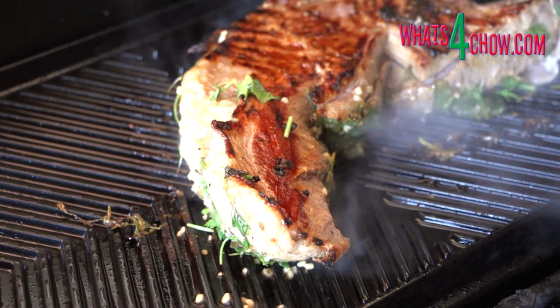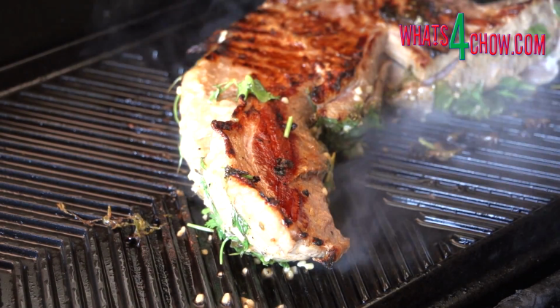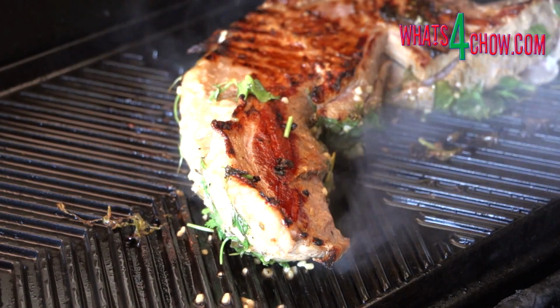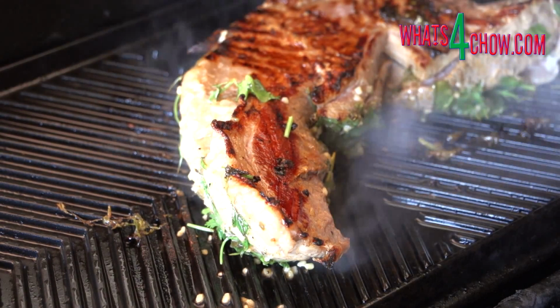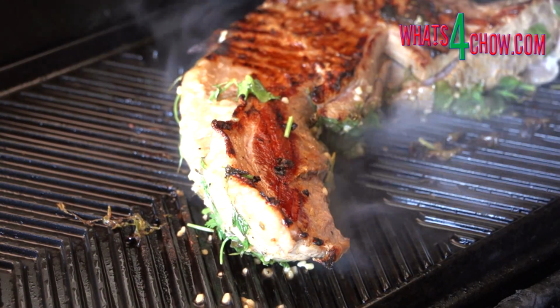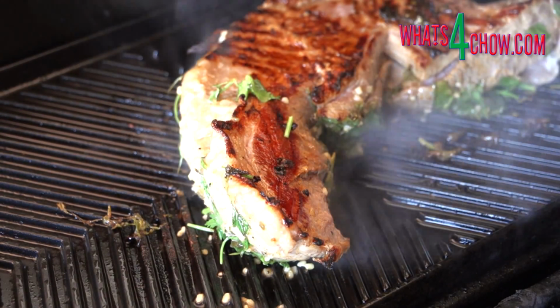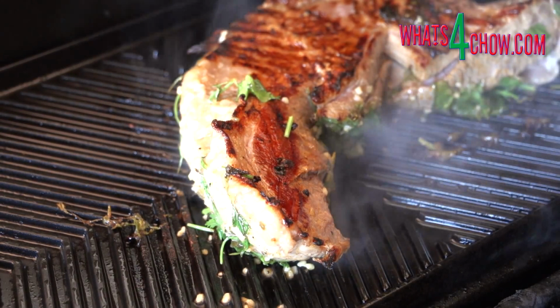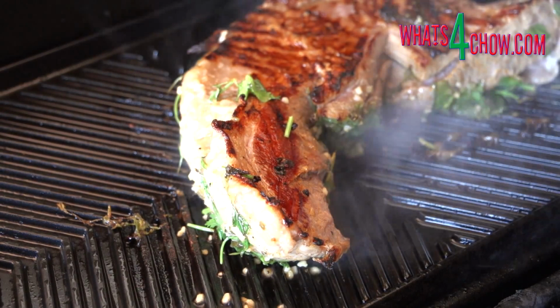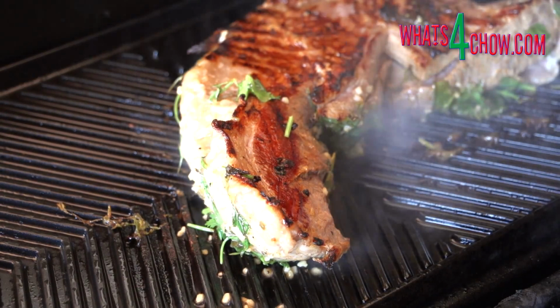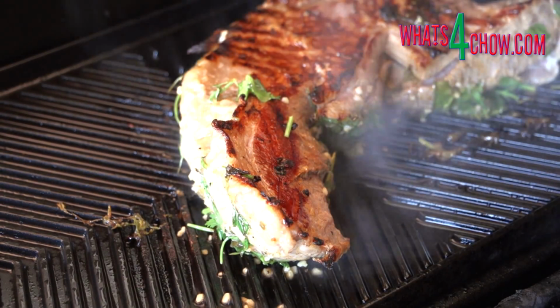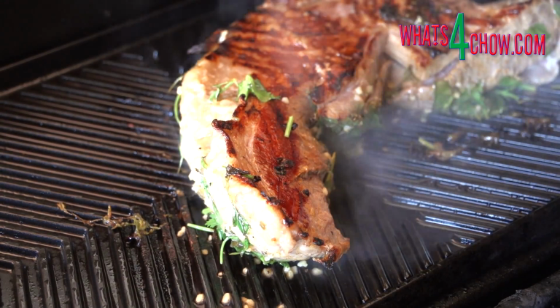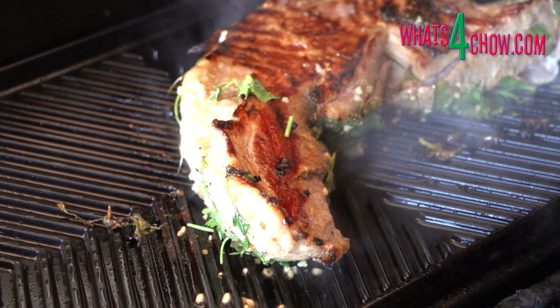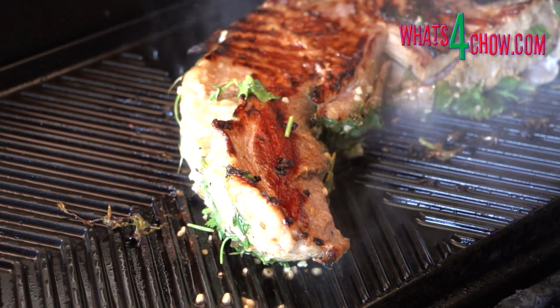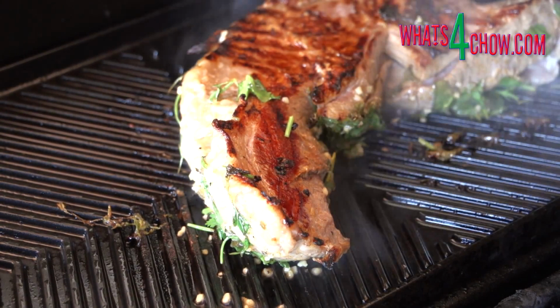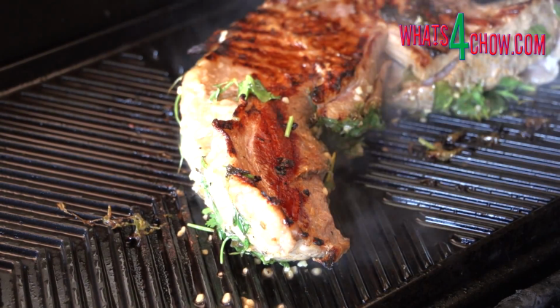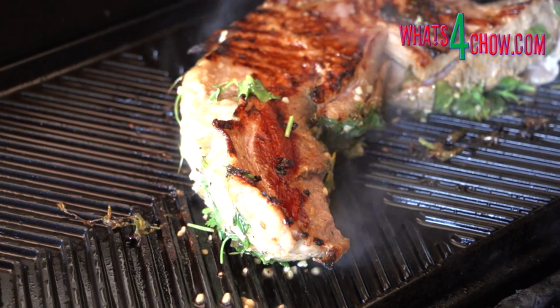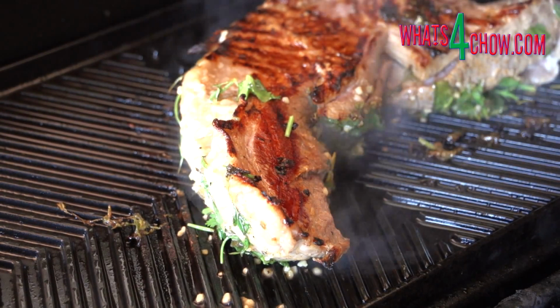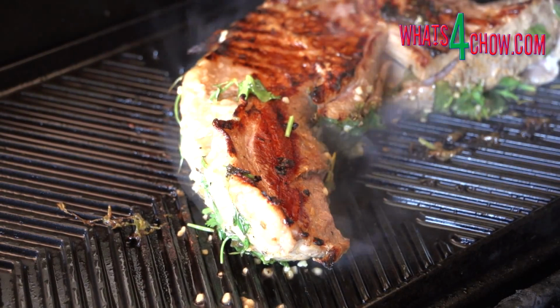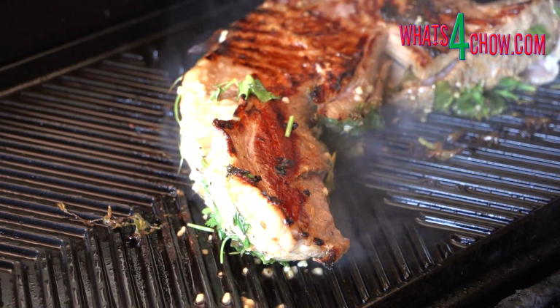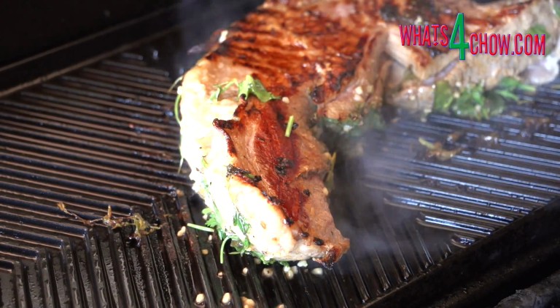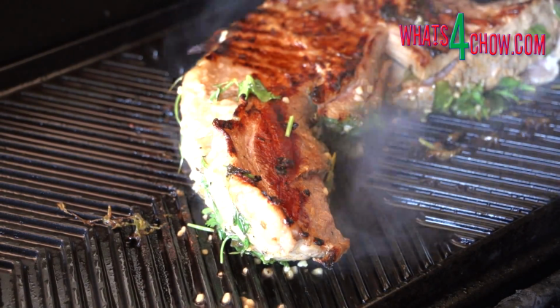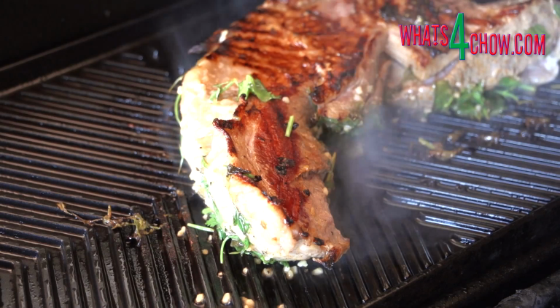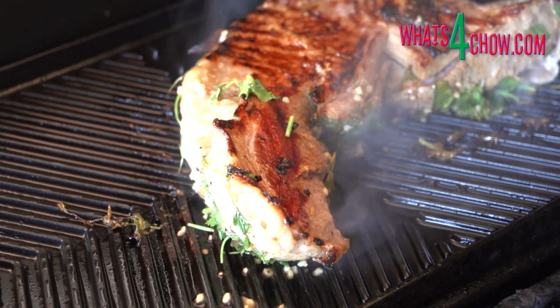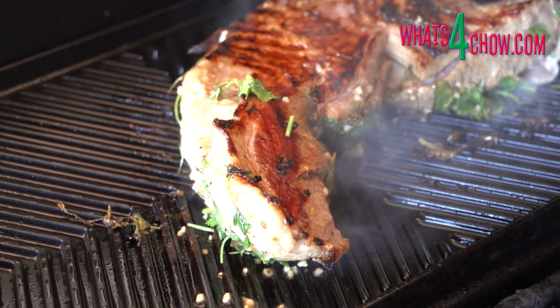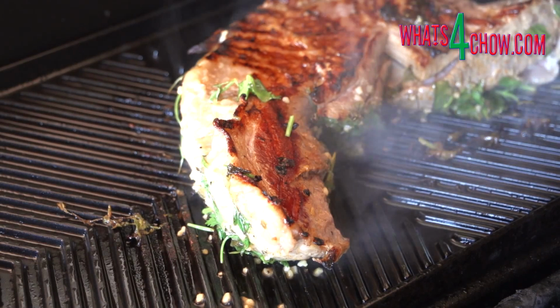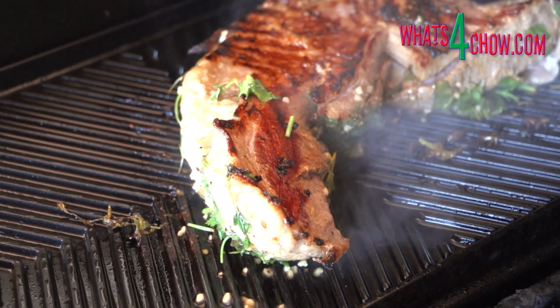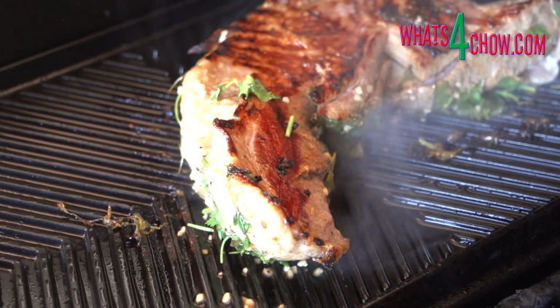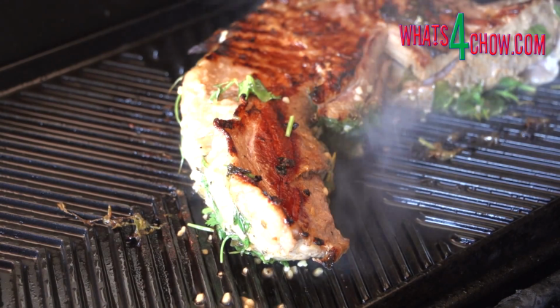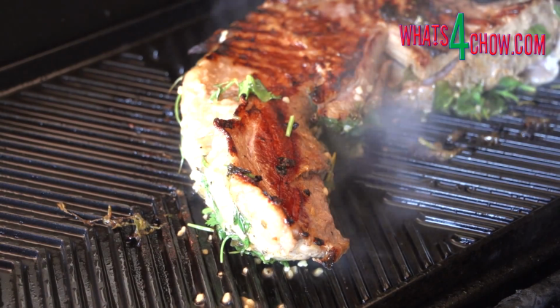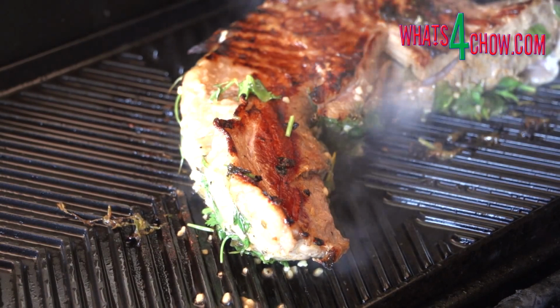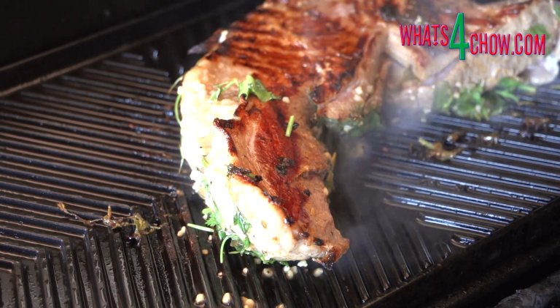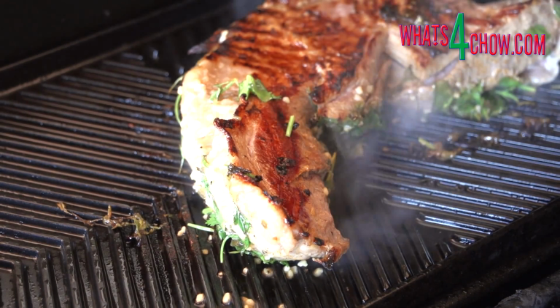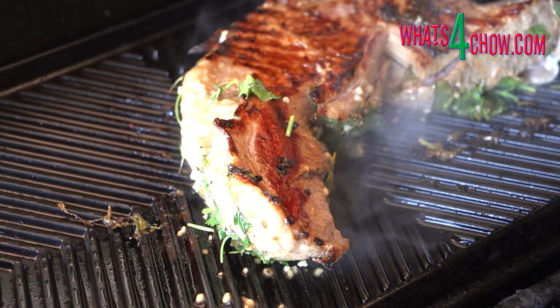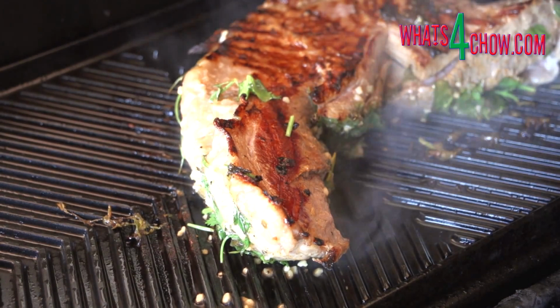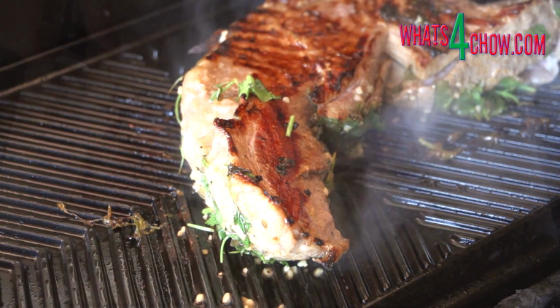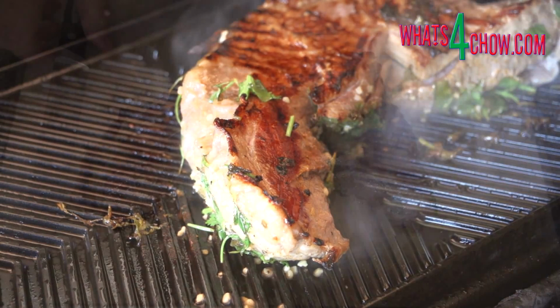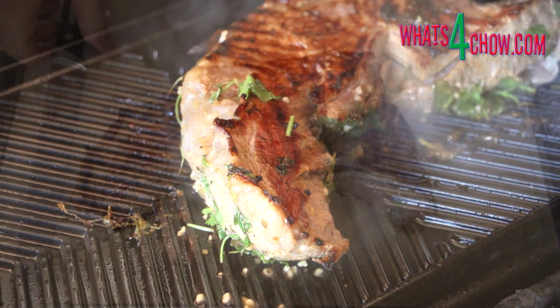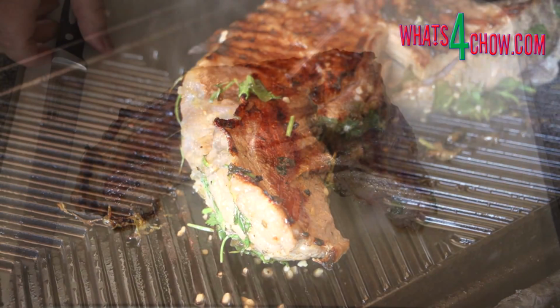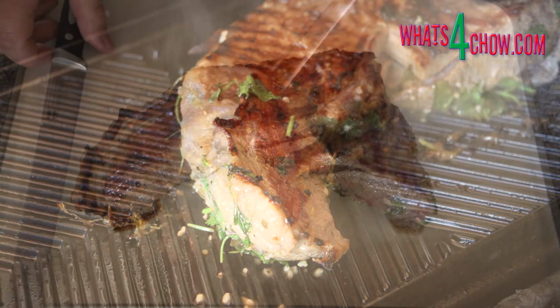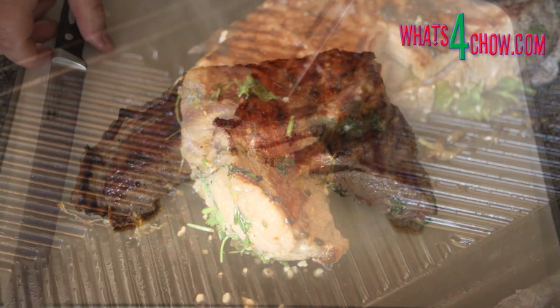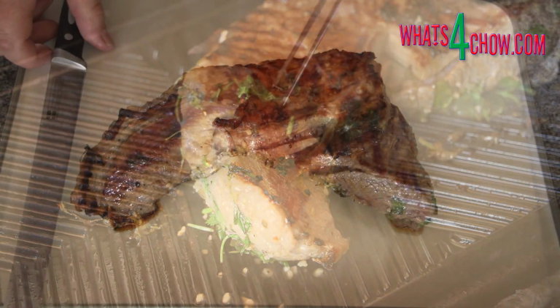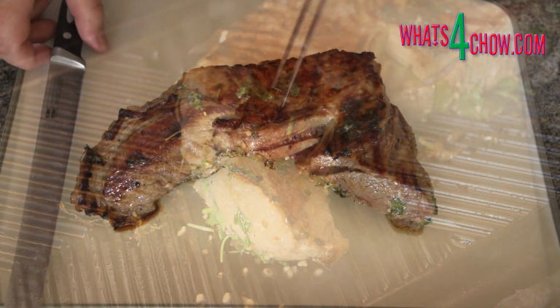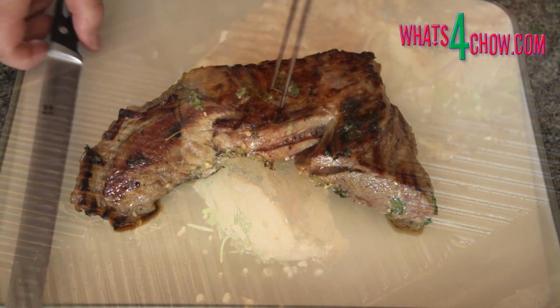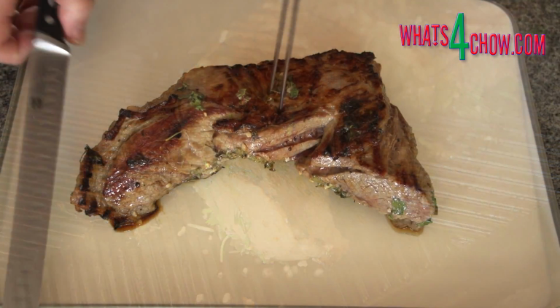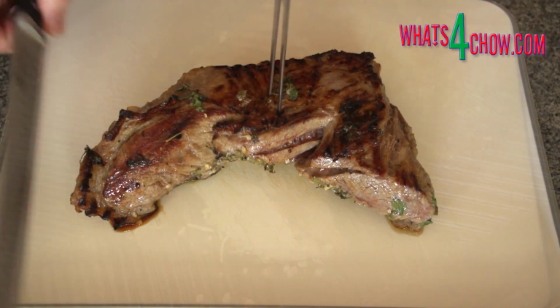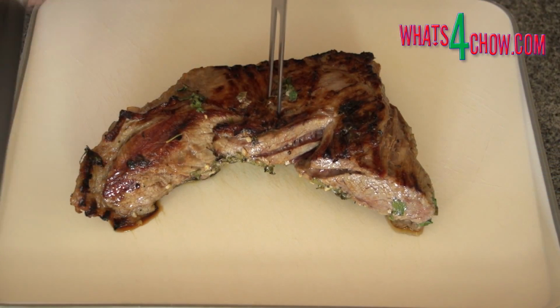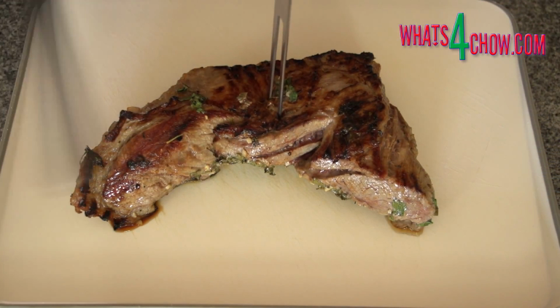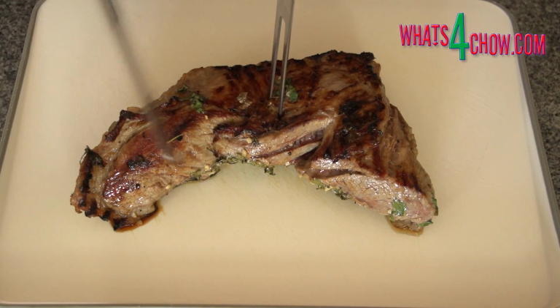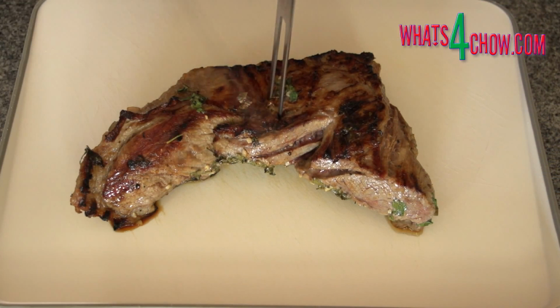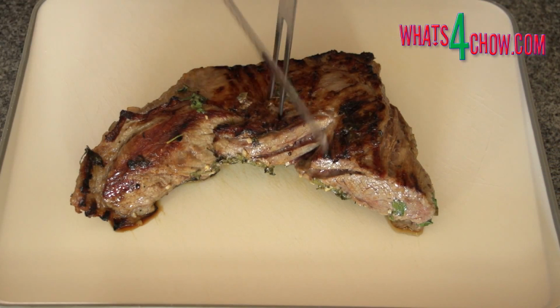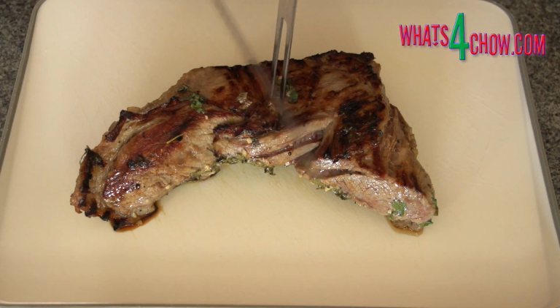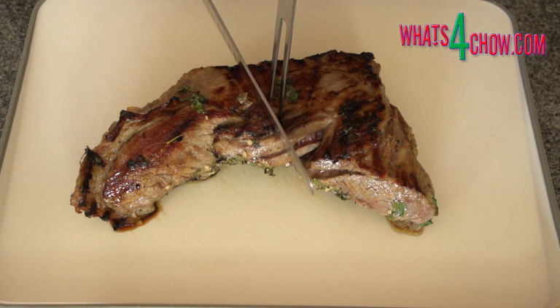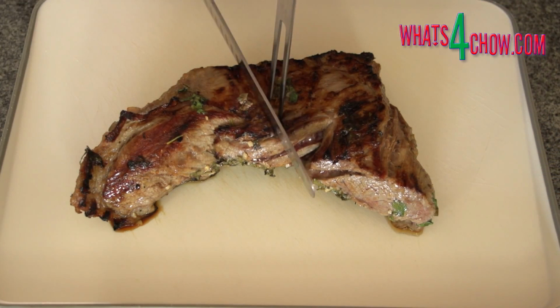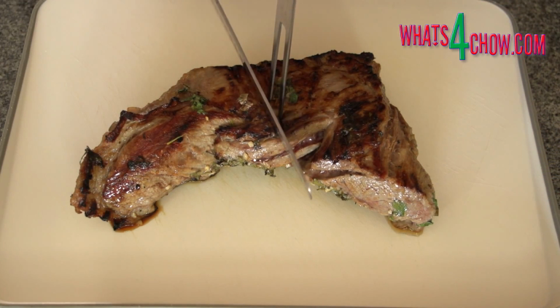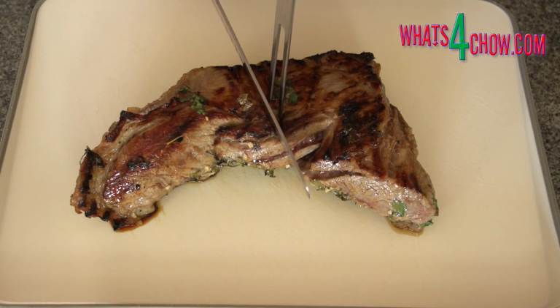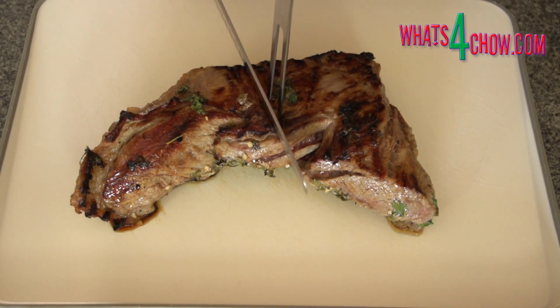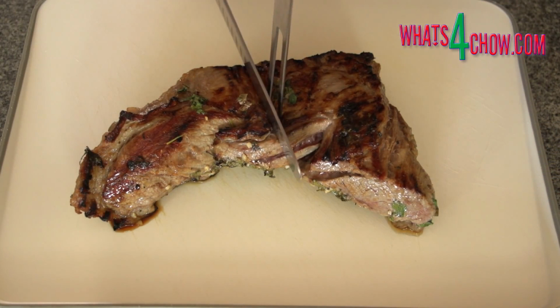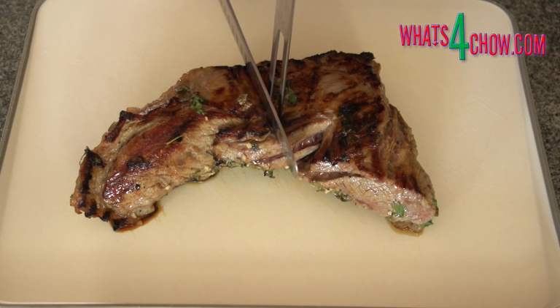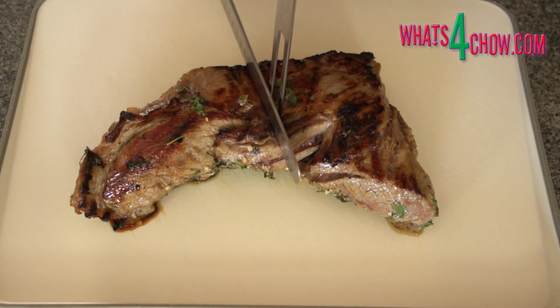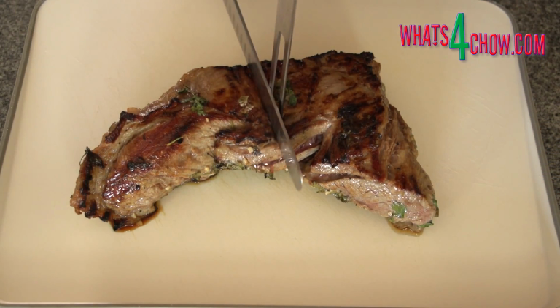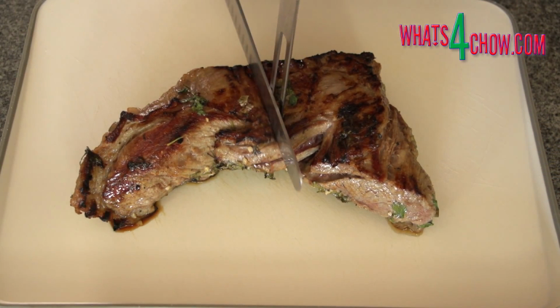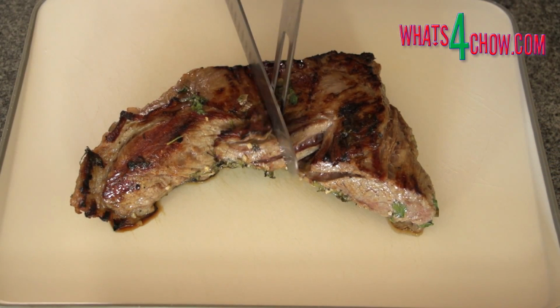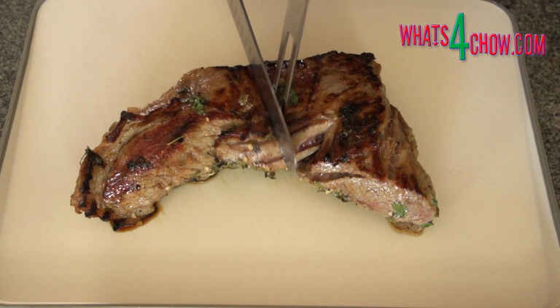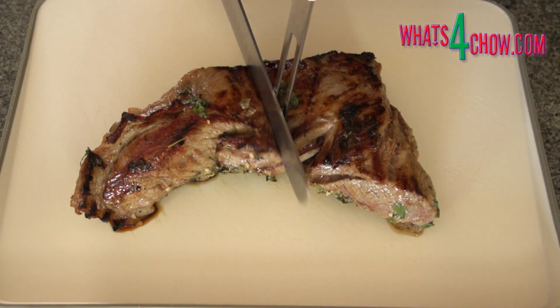Remove the steak from the skillet and allow it to rest for five minutes, before slicing into very thin slices and serving.